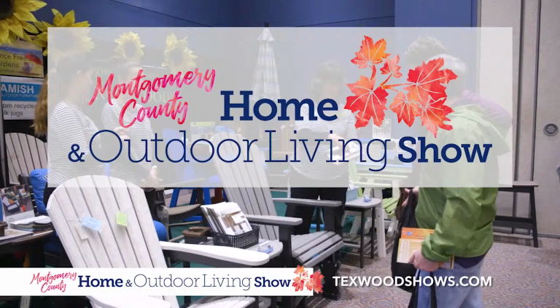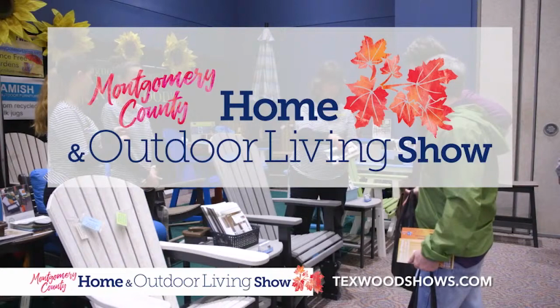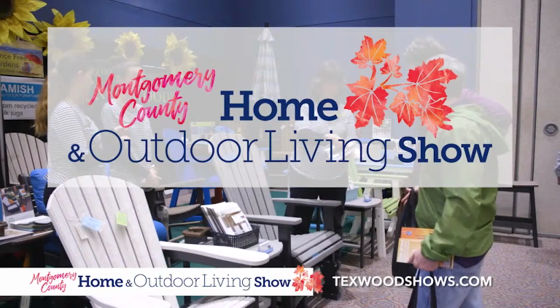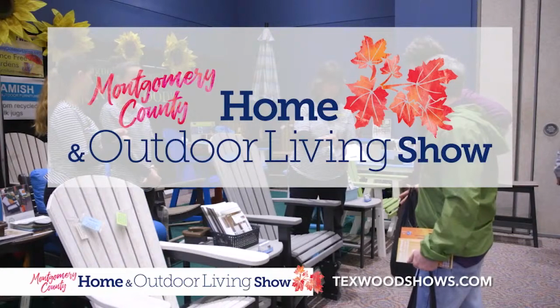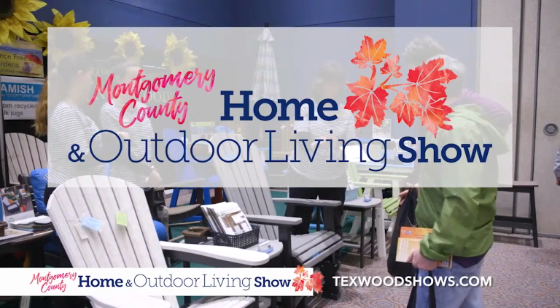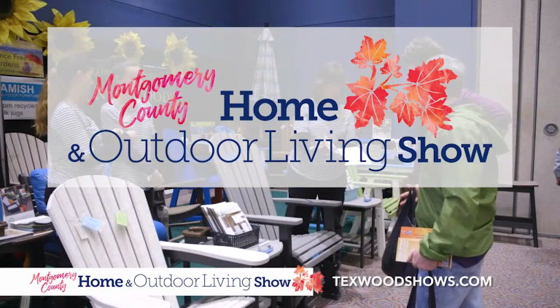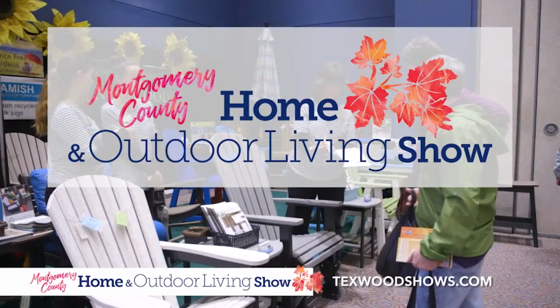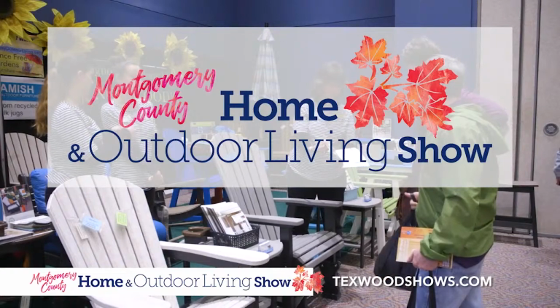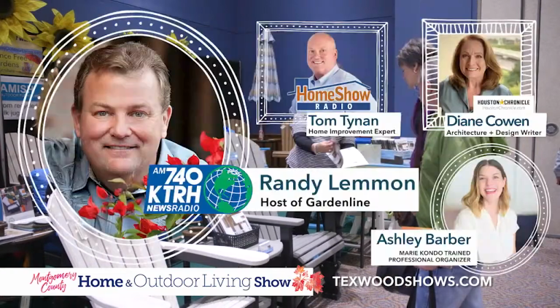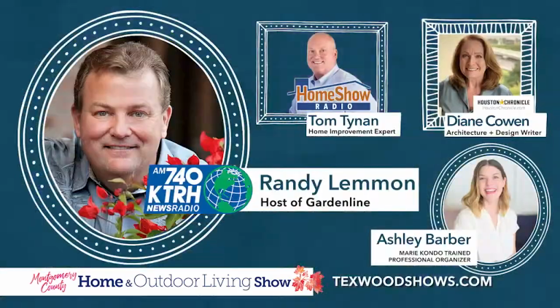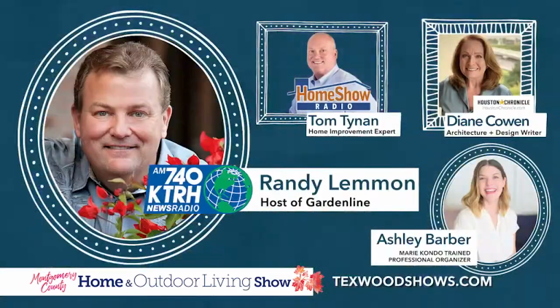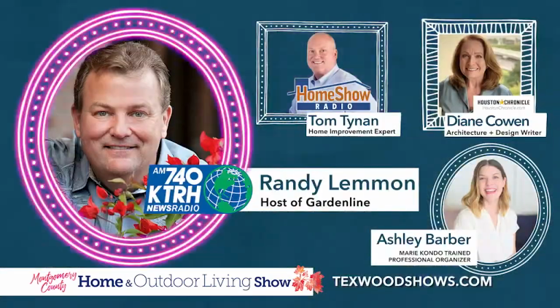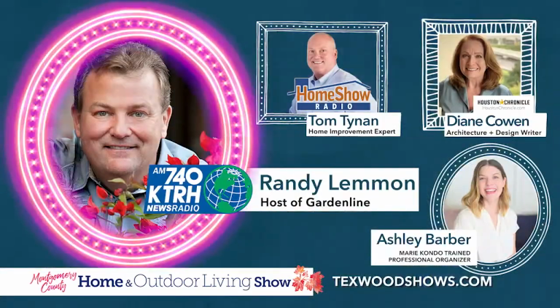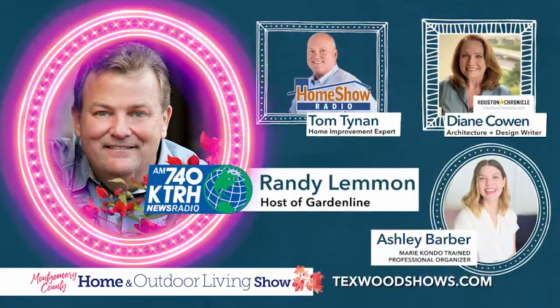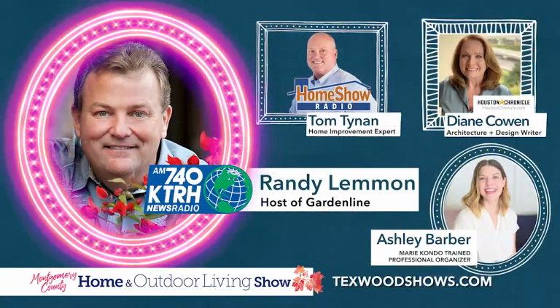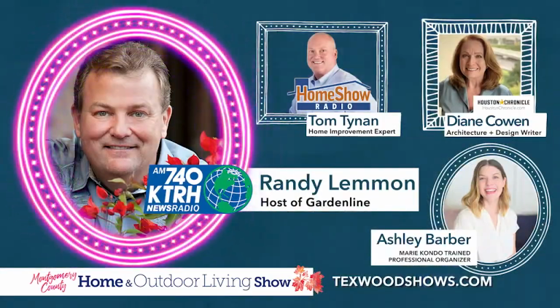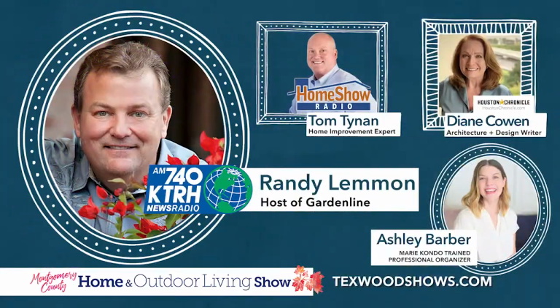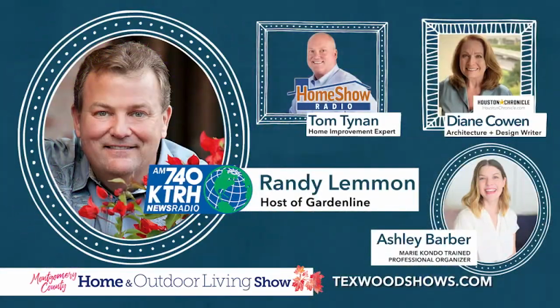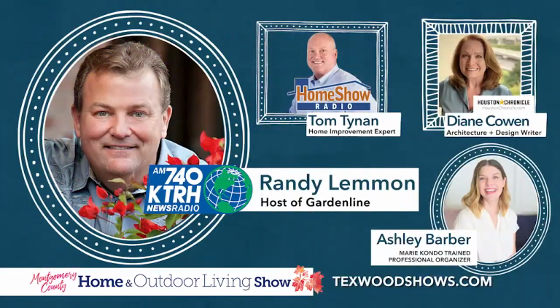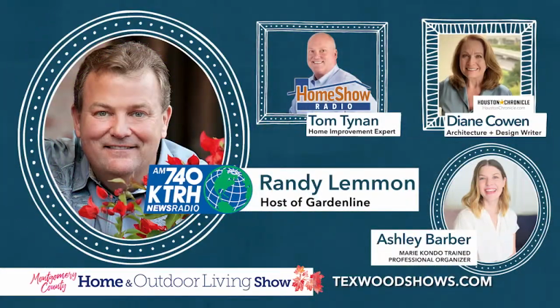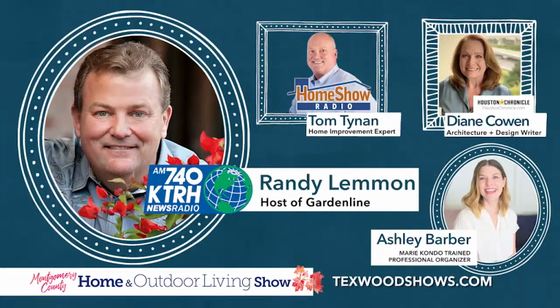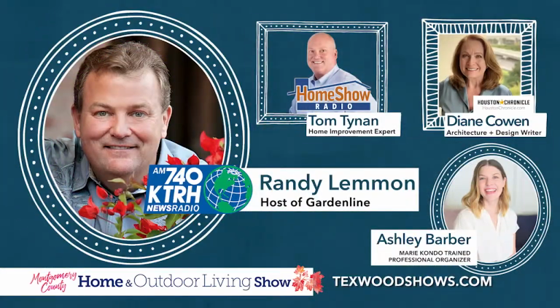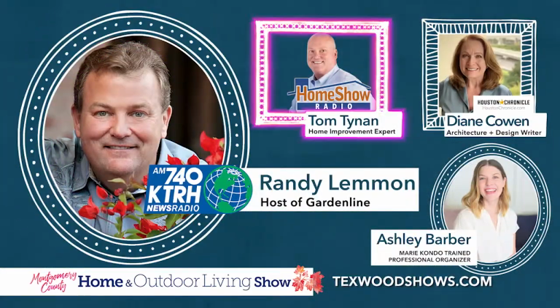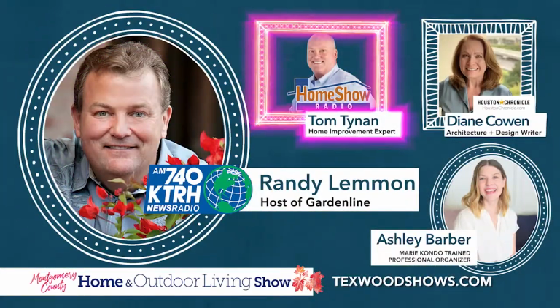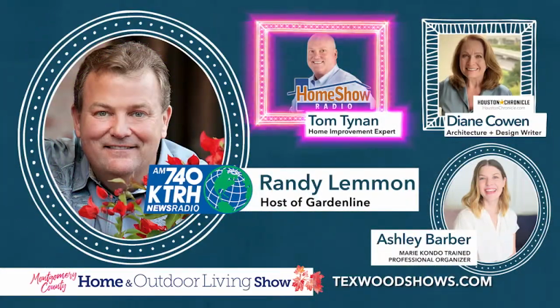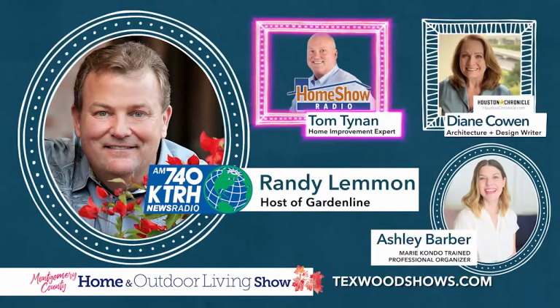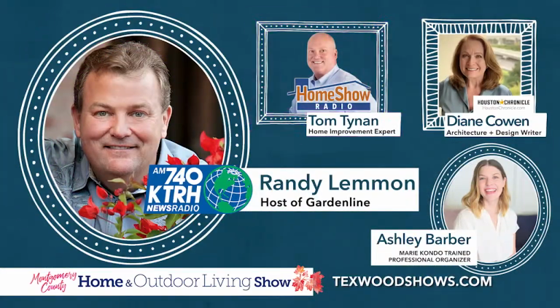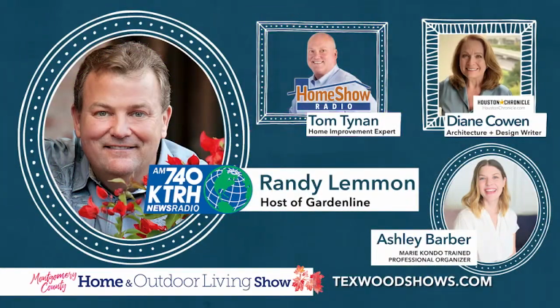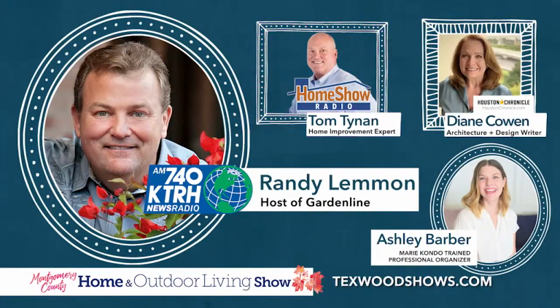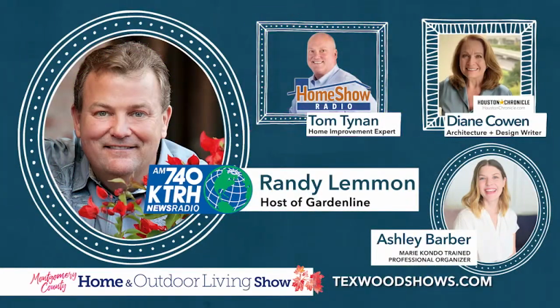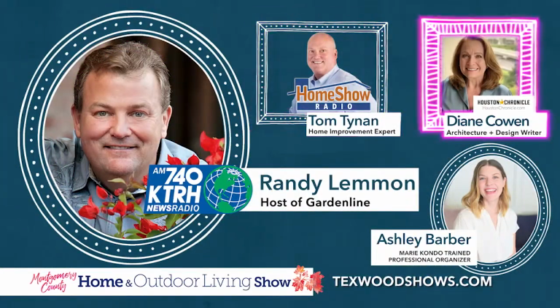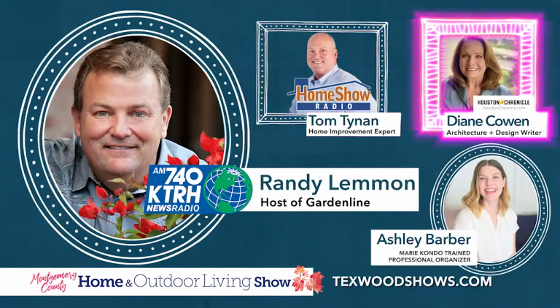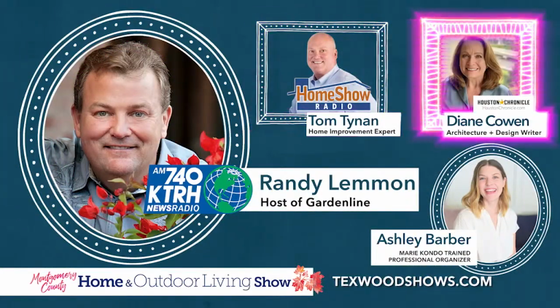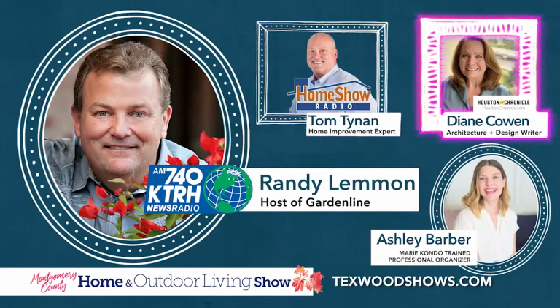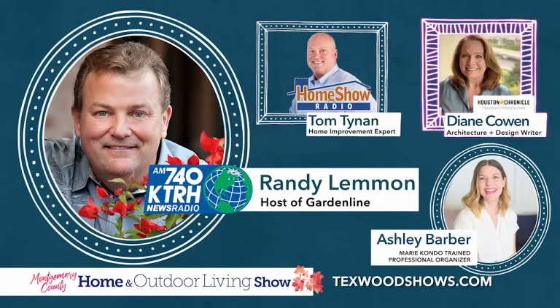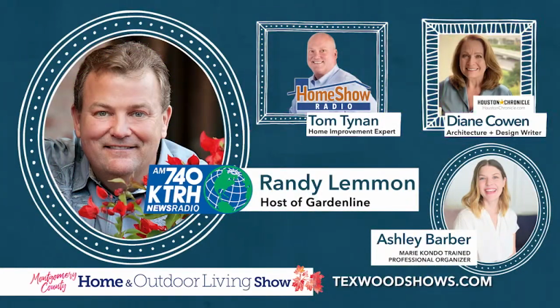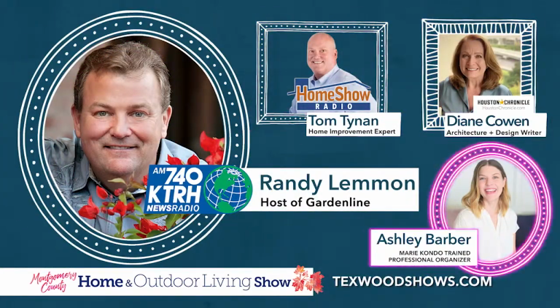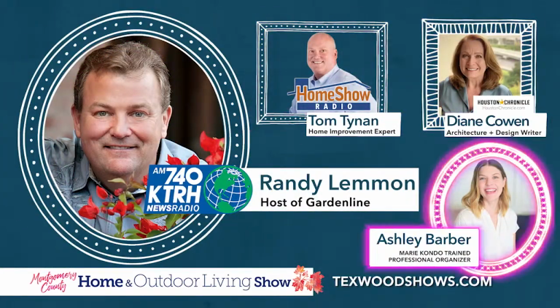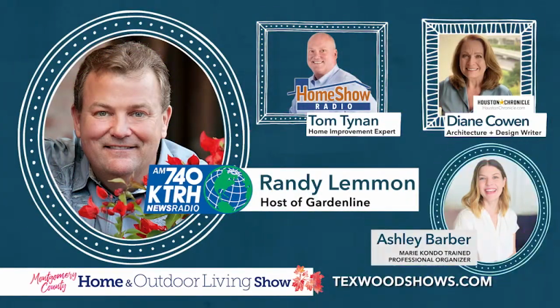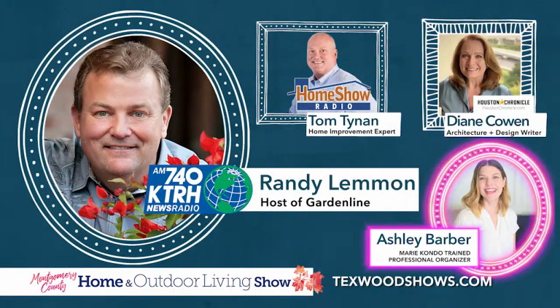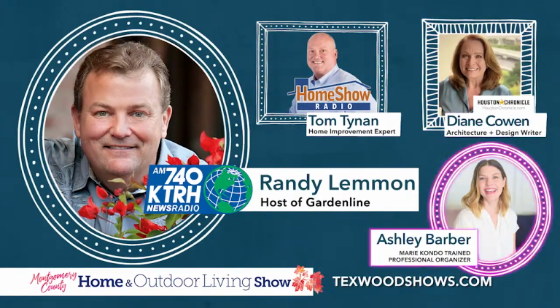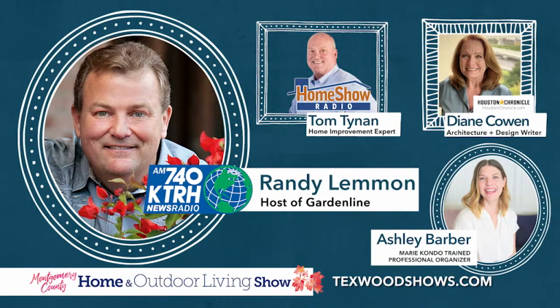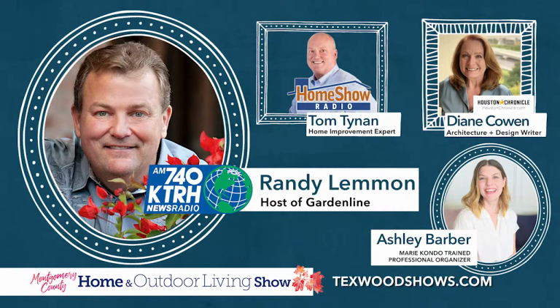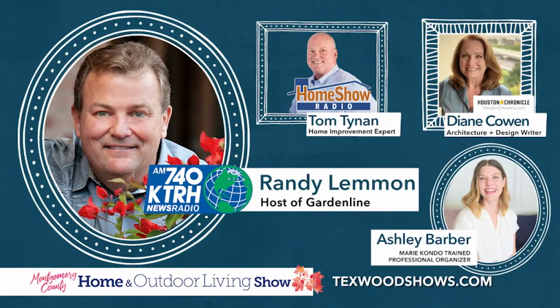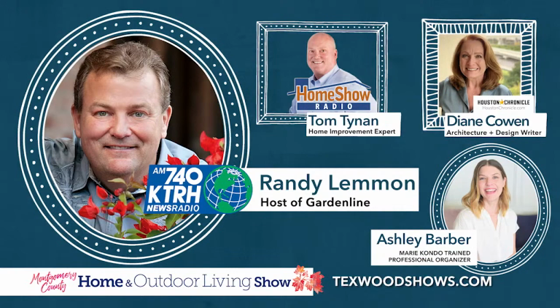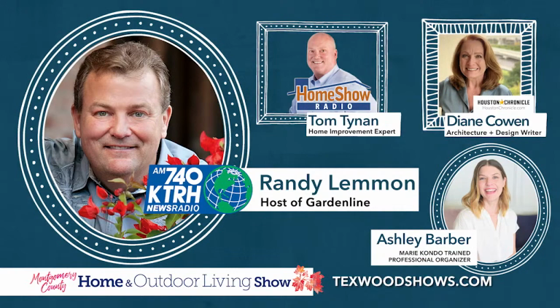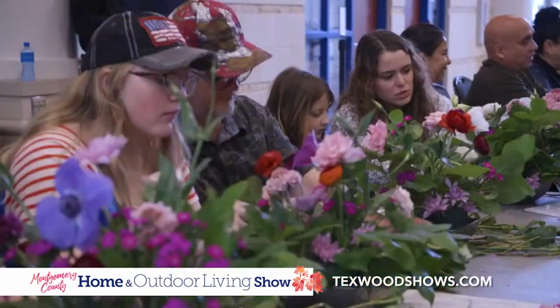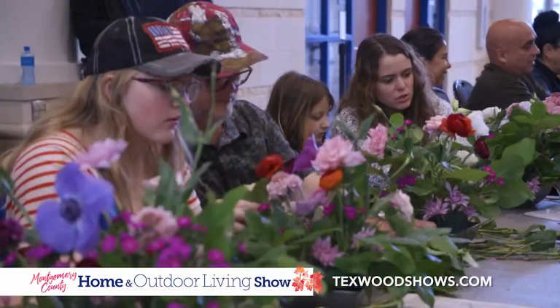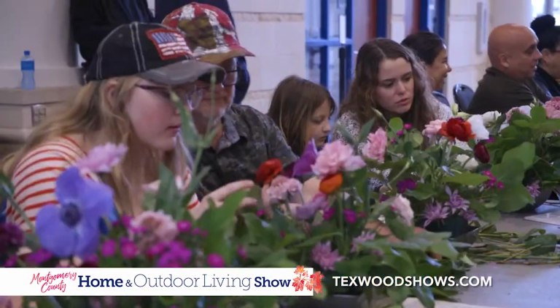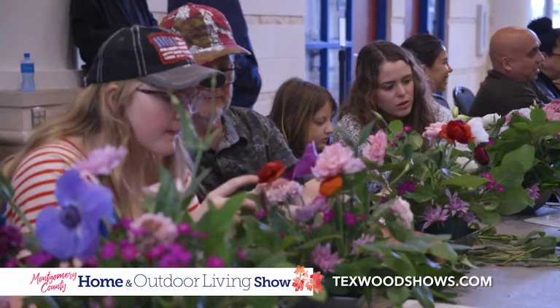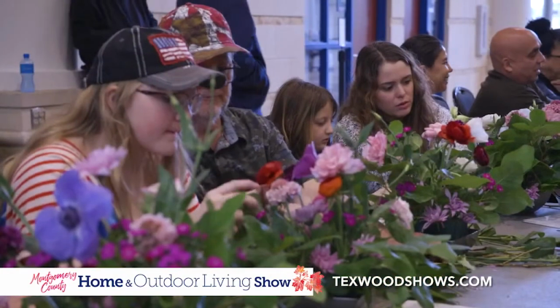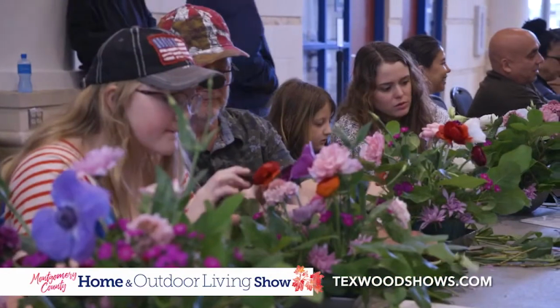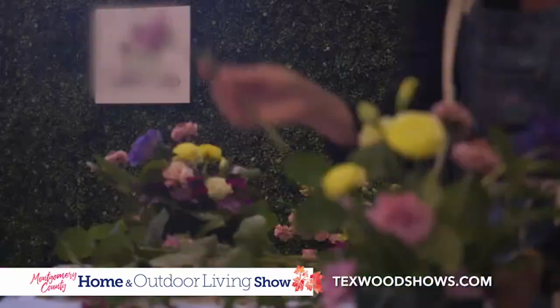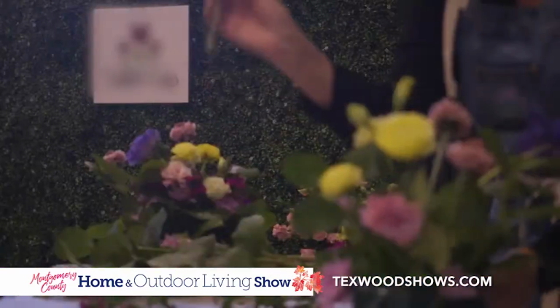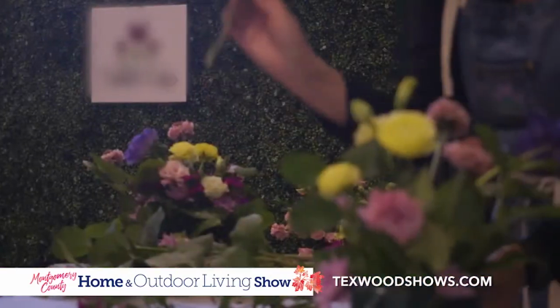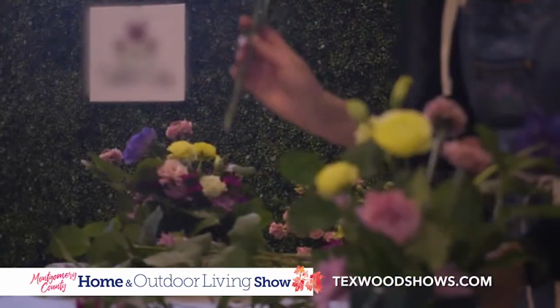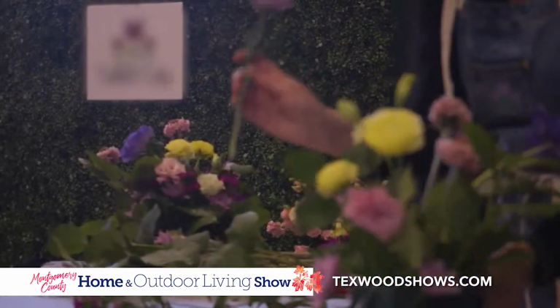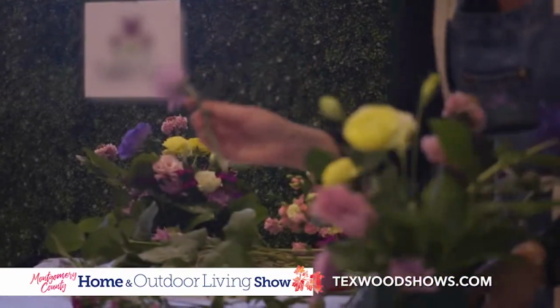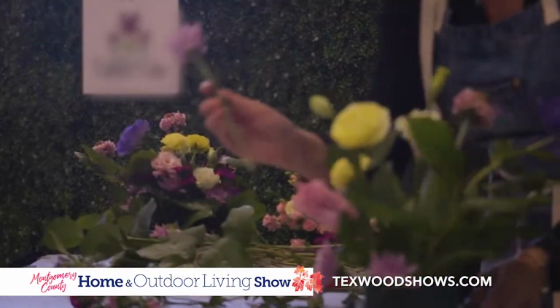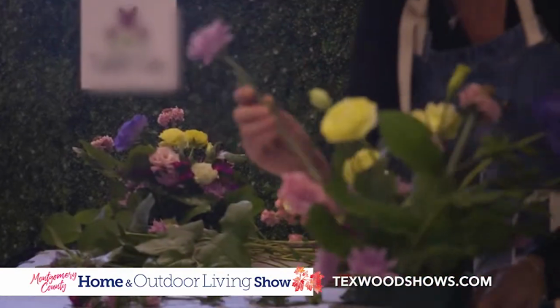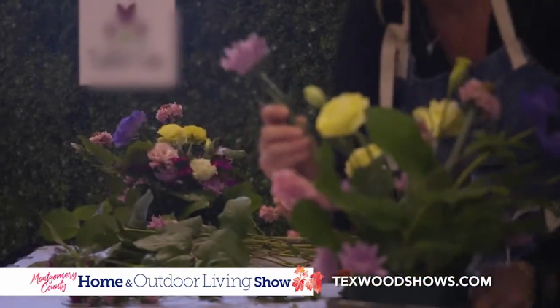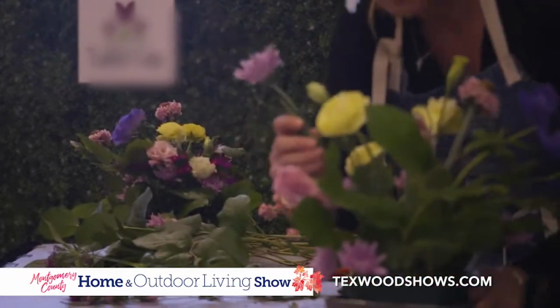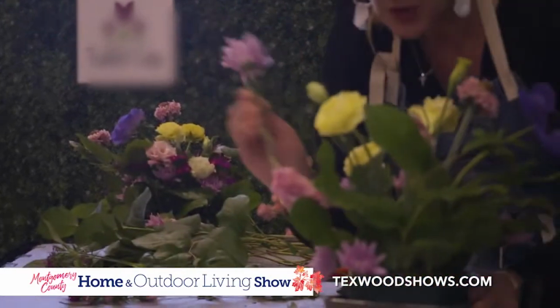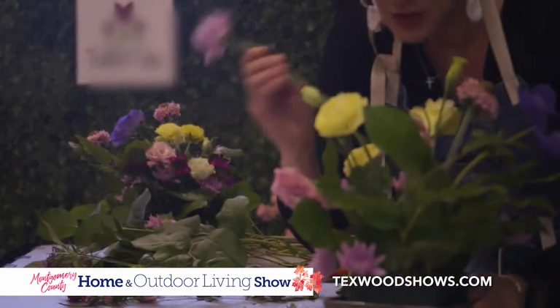The home improvement event is back. Meet Houston's trusted gardening, home improvement, home decor, and organizing experts at the floral and home decor workshops.